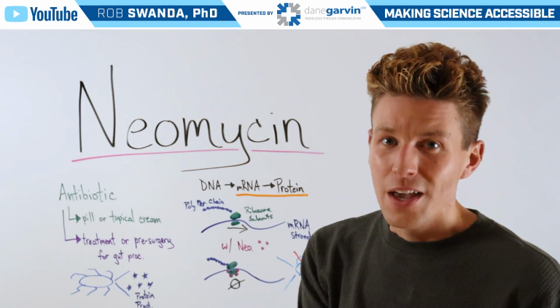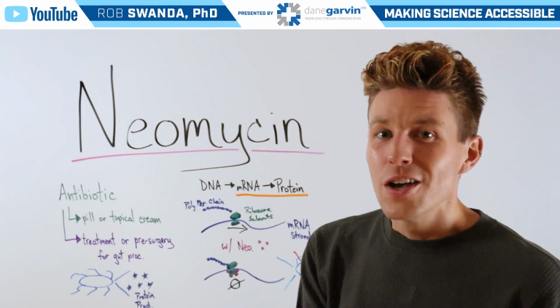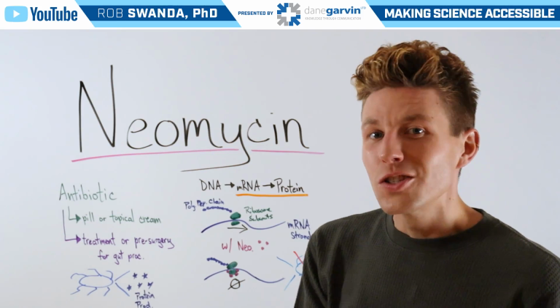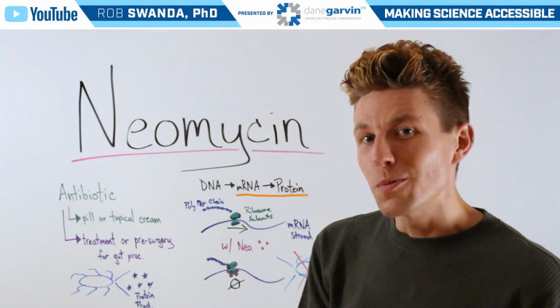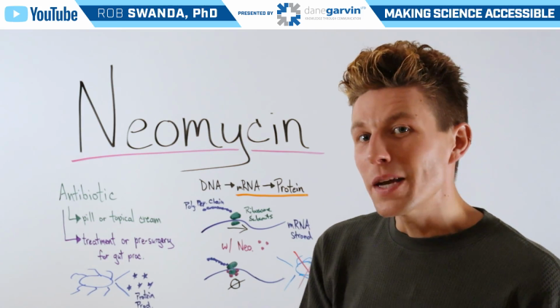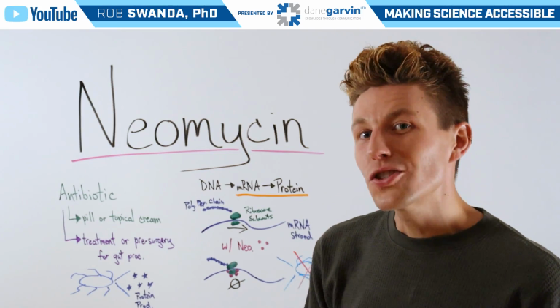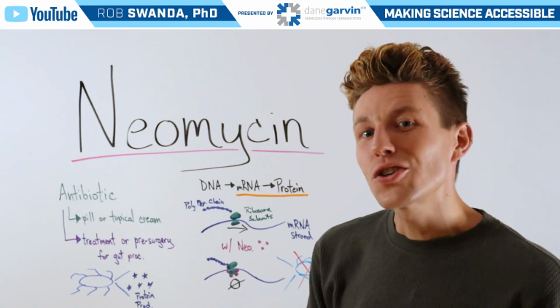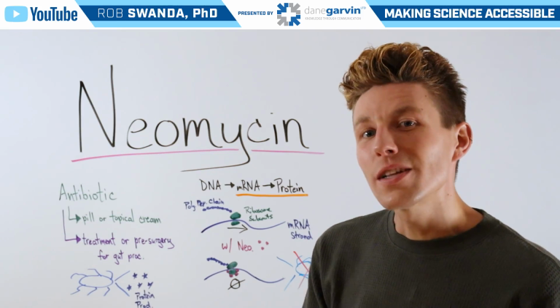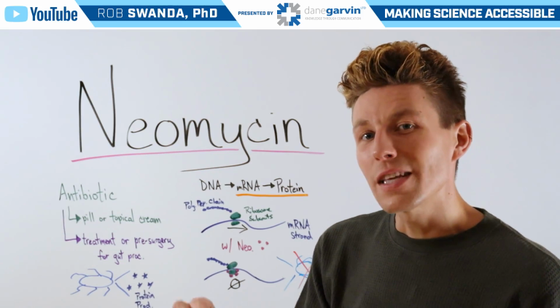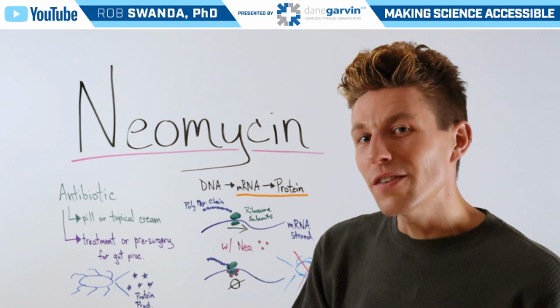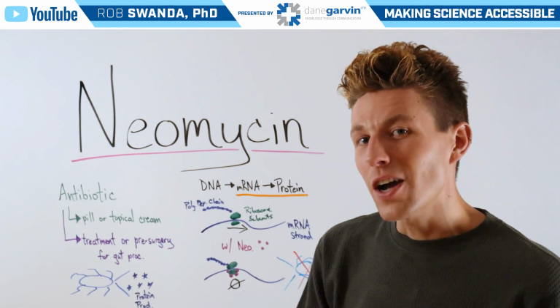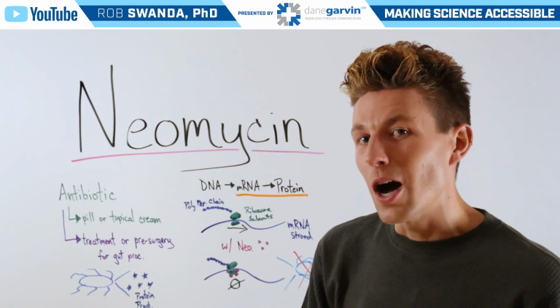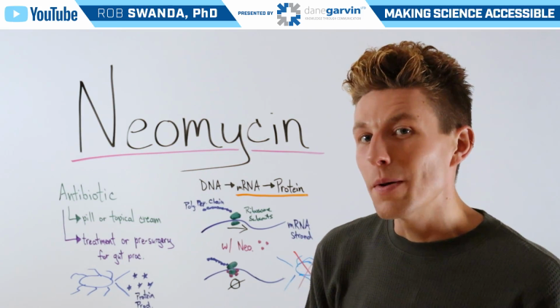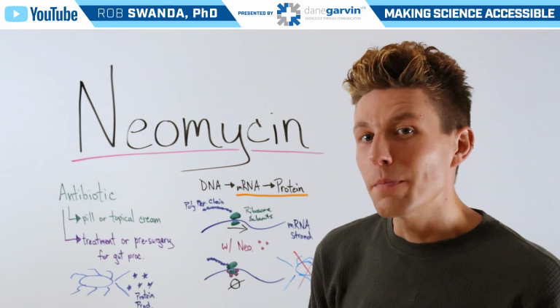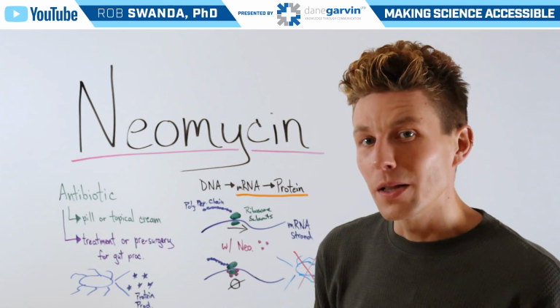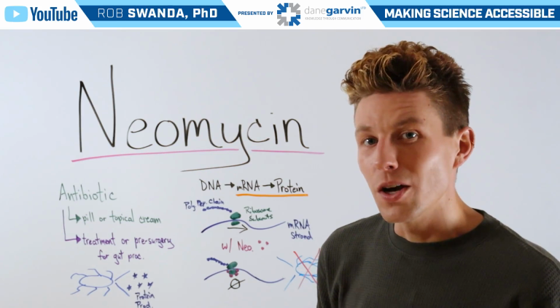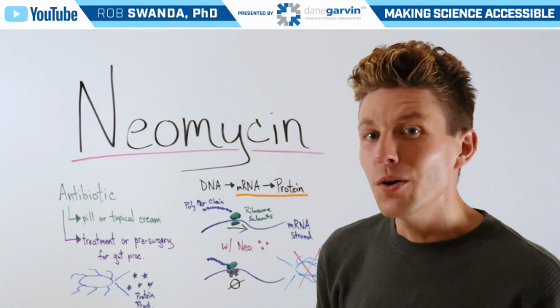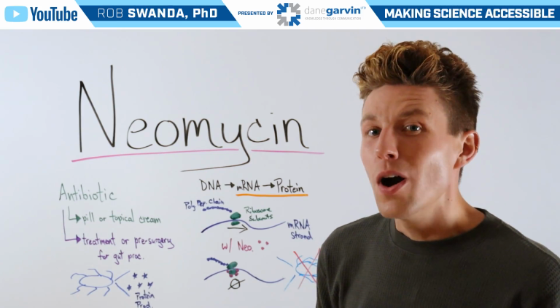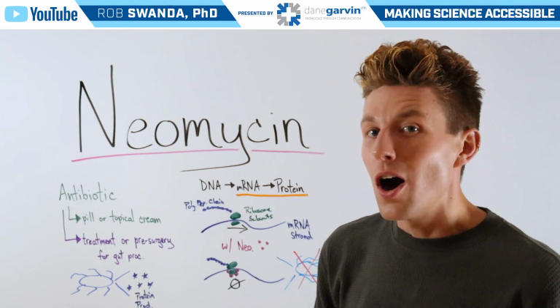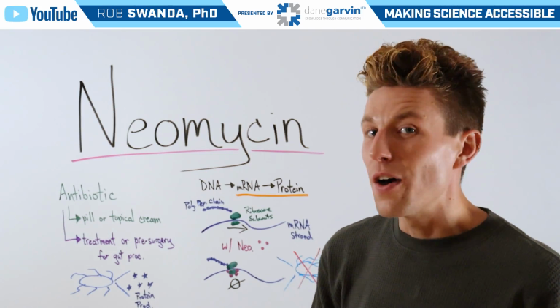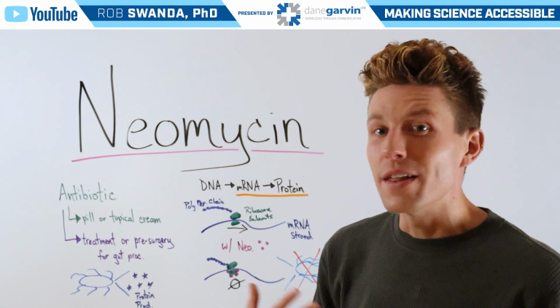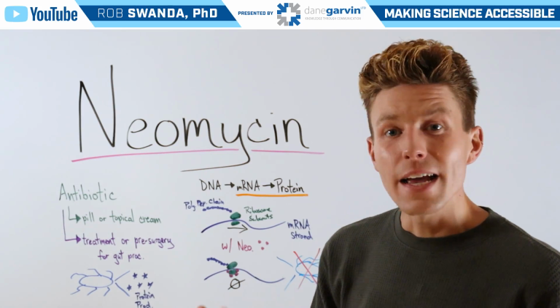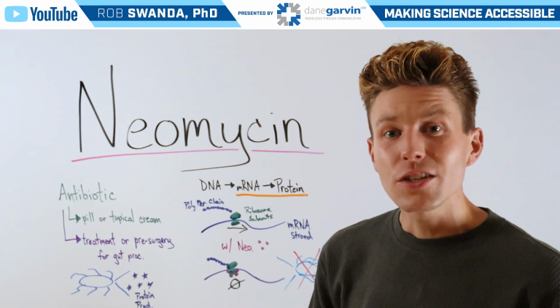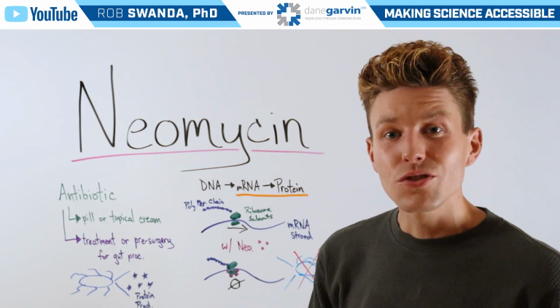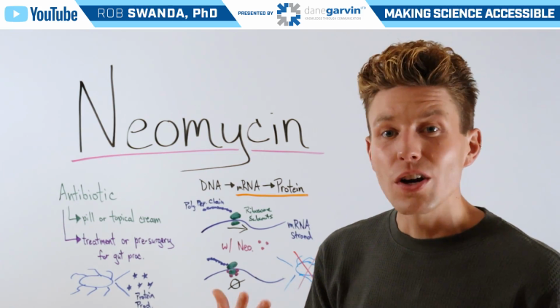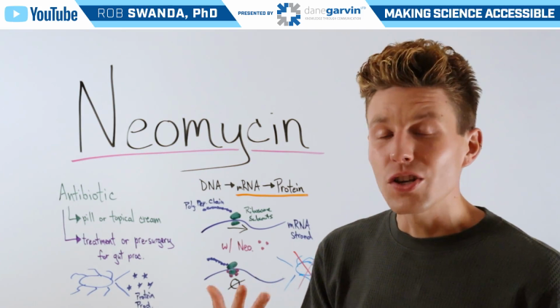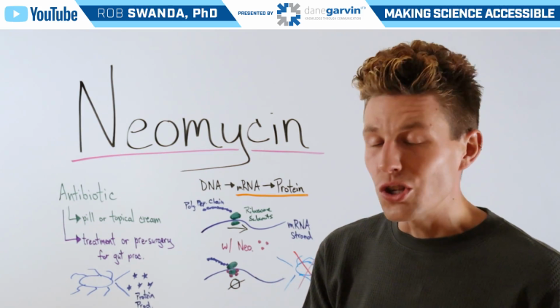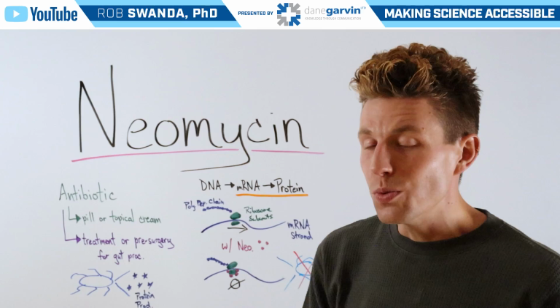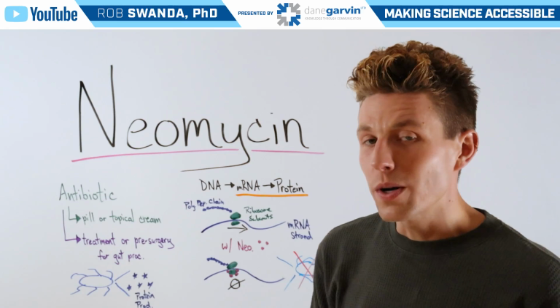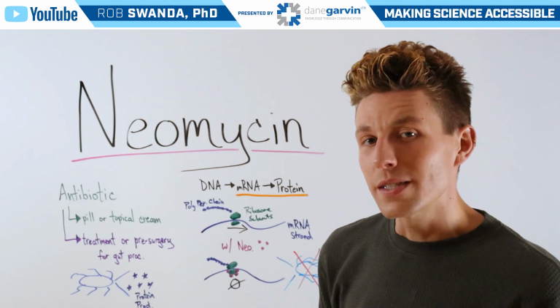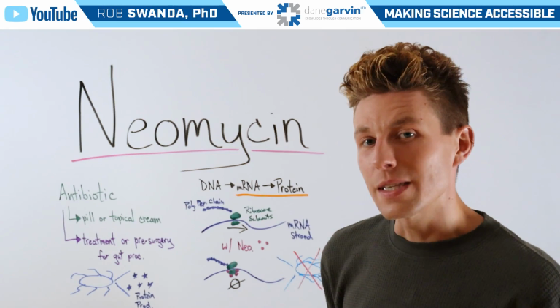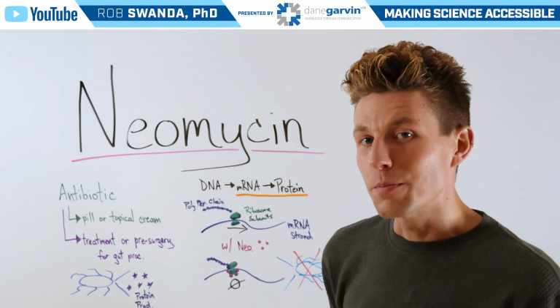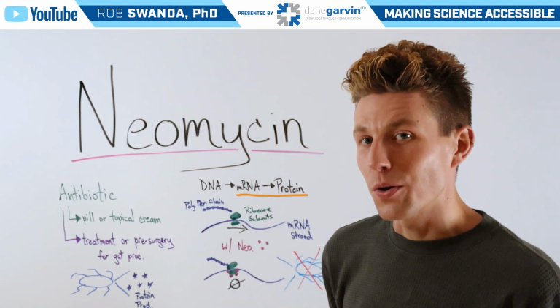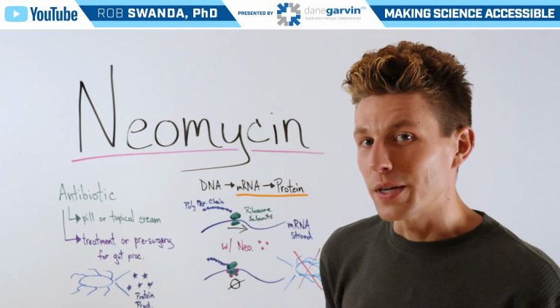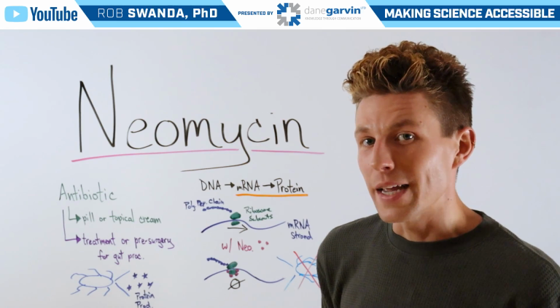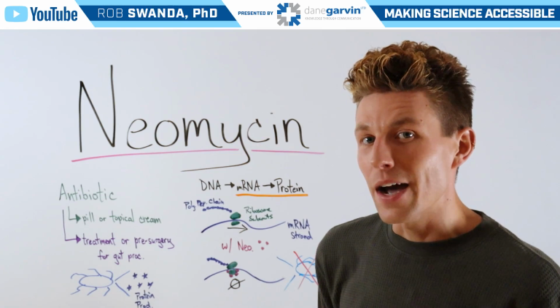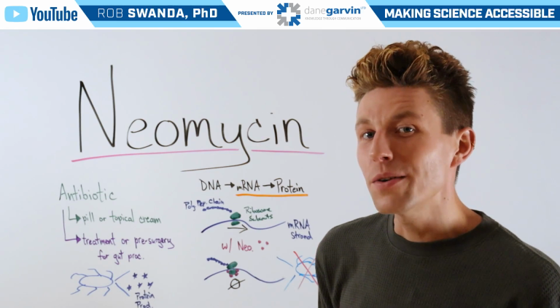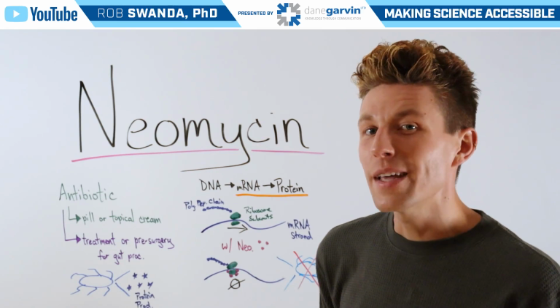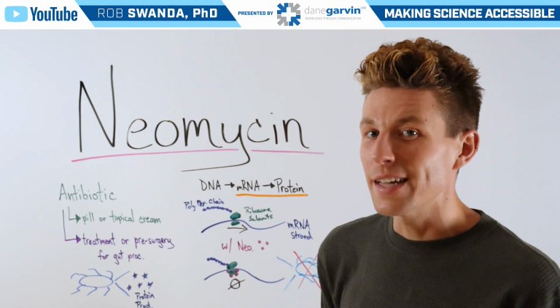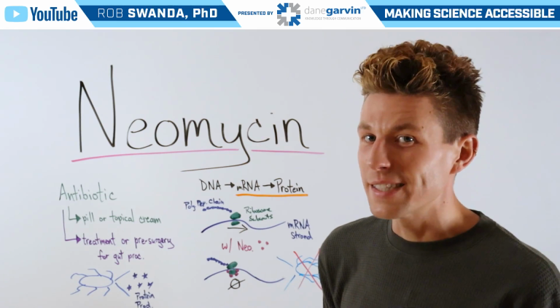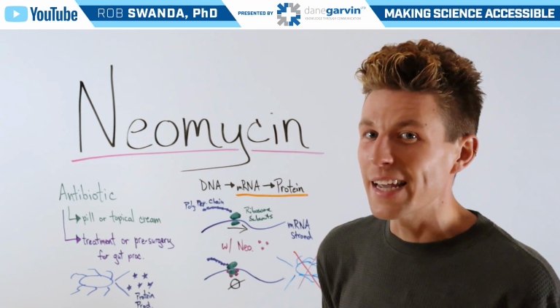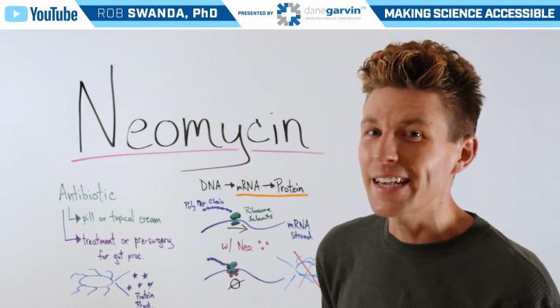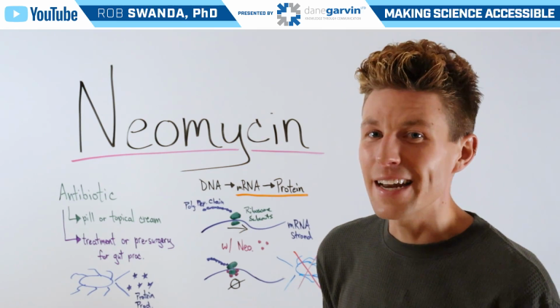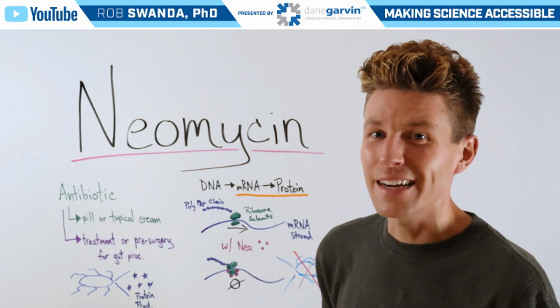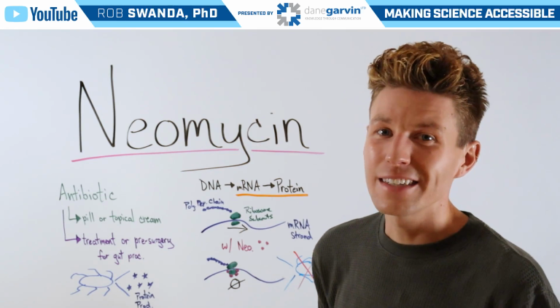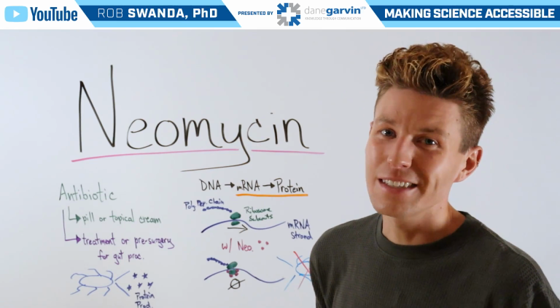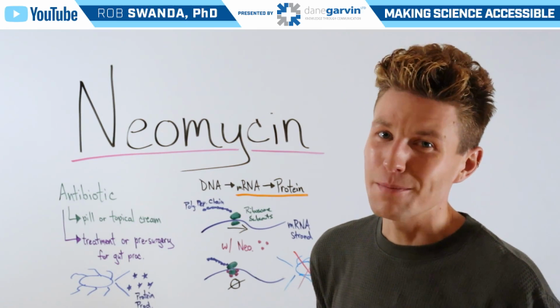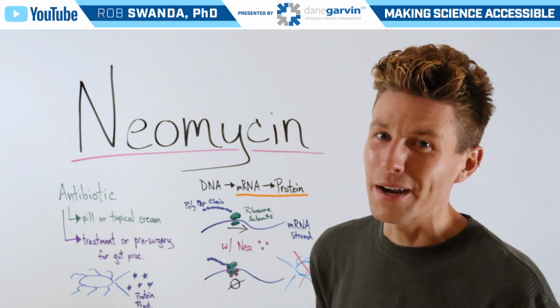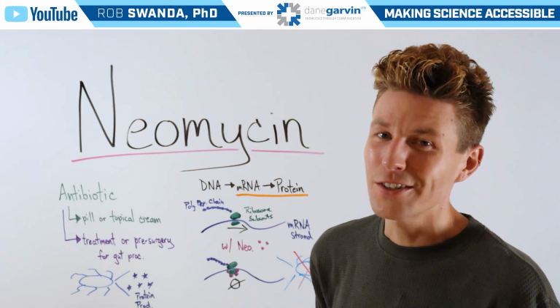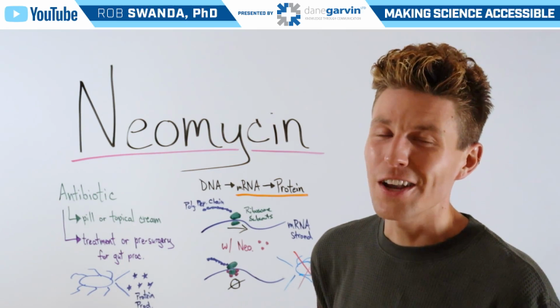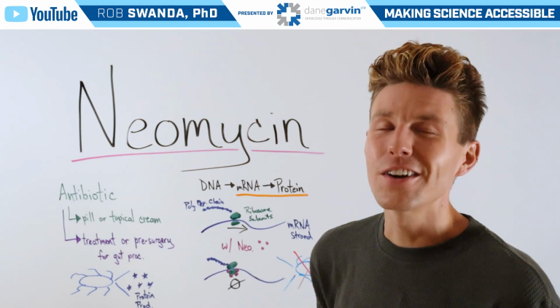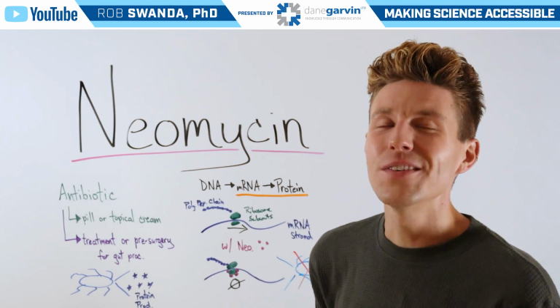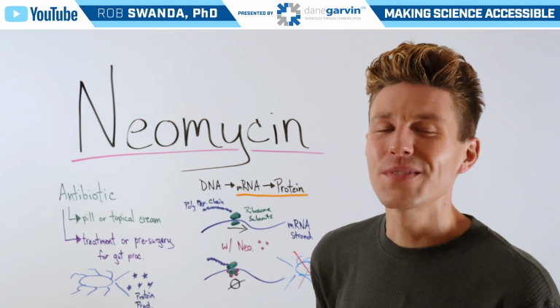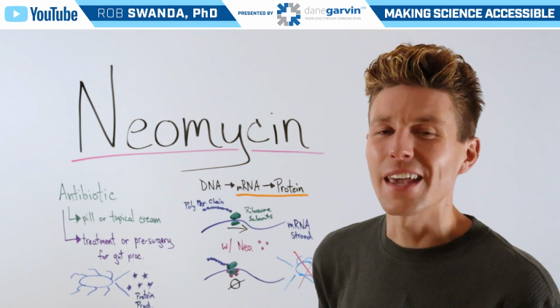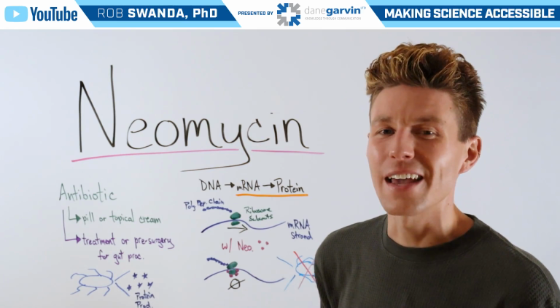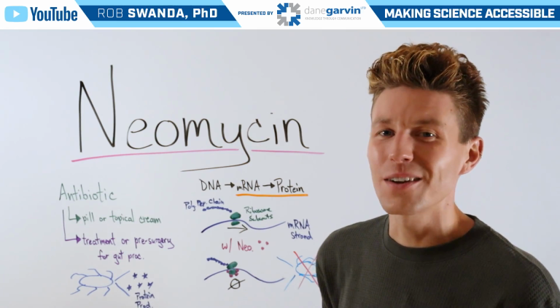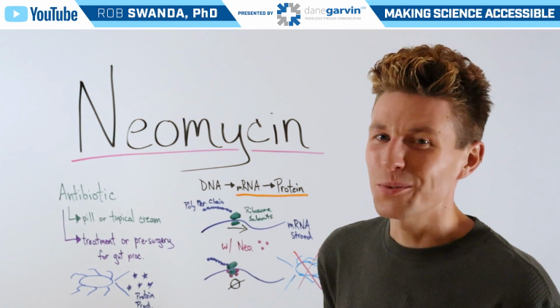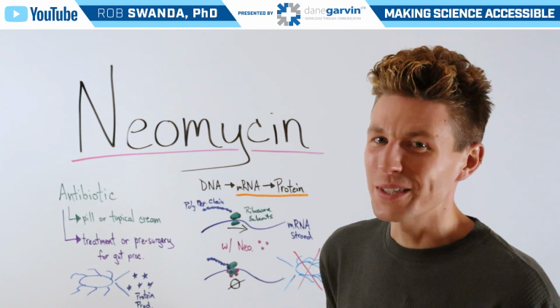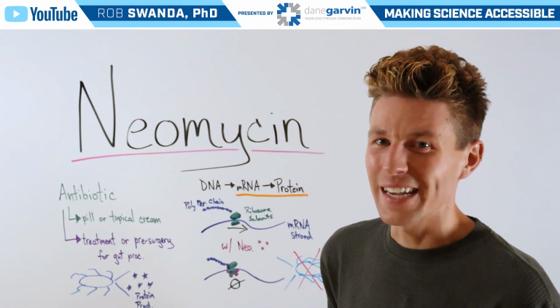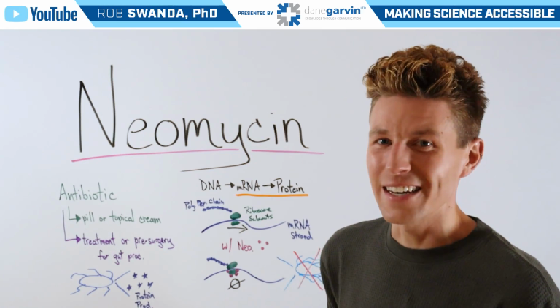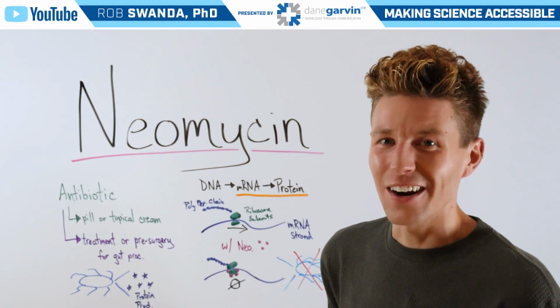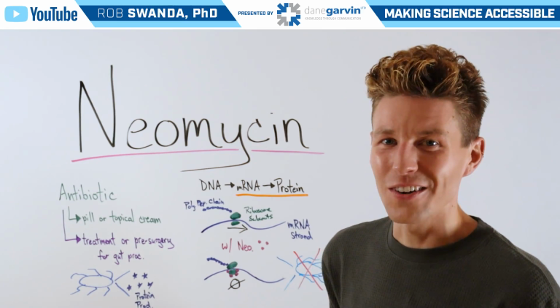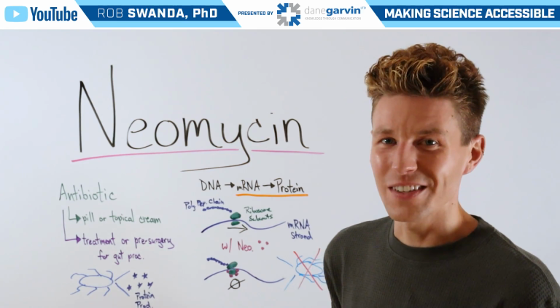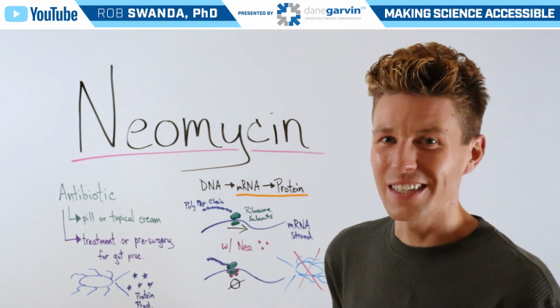Make sure to leave a comment below on the next drug you want to see broken down, and stay connected to my channel and with Dane Garvin.